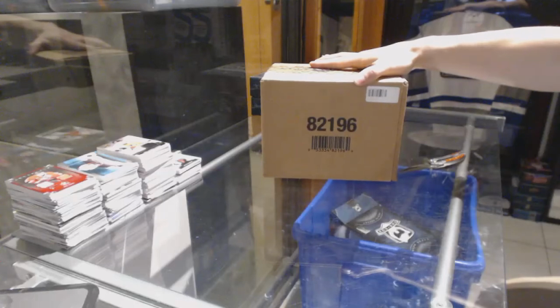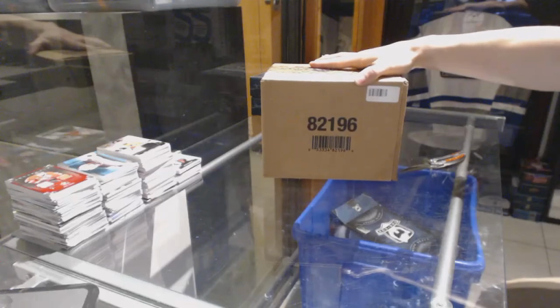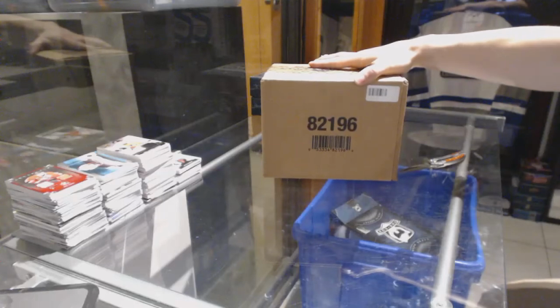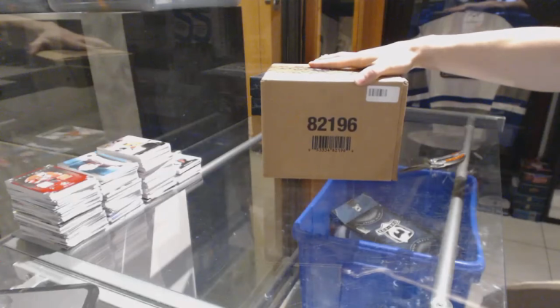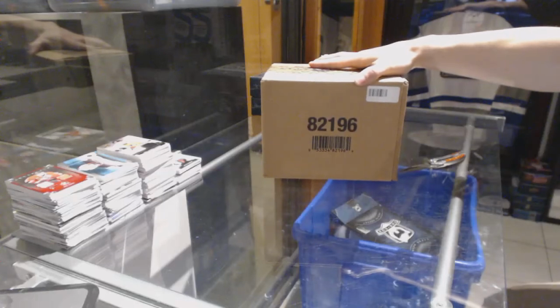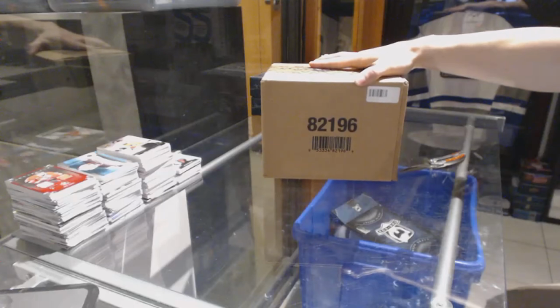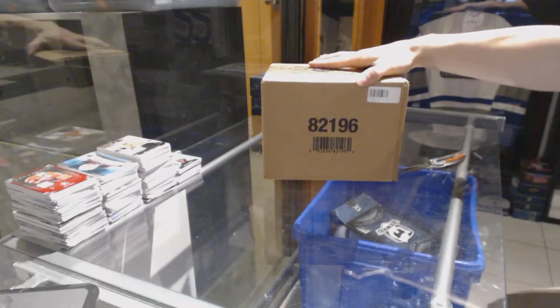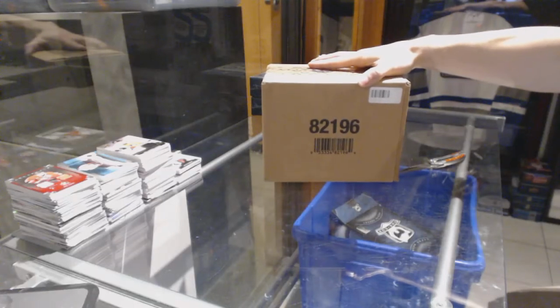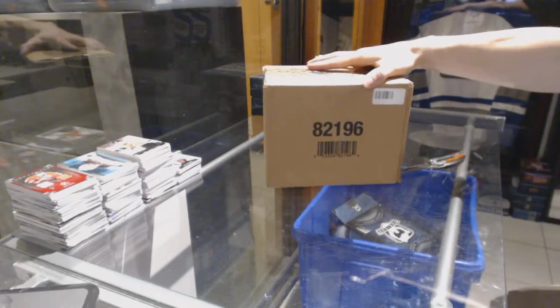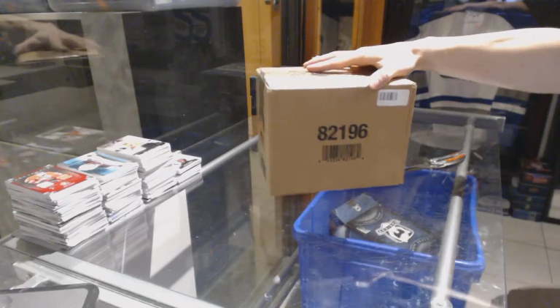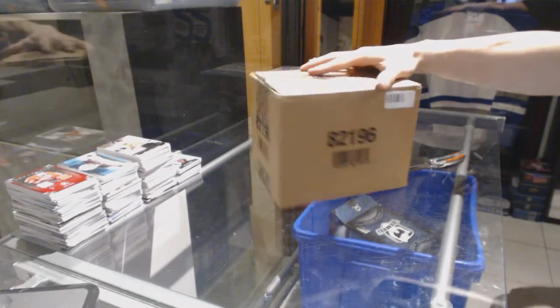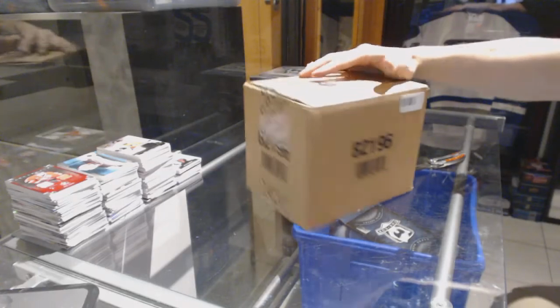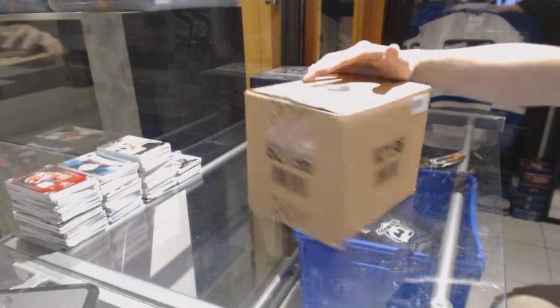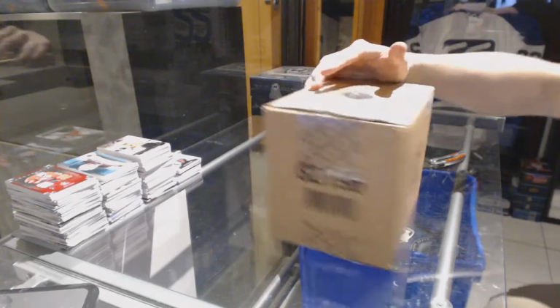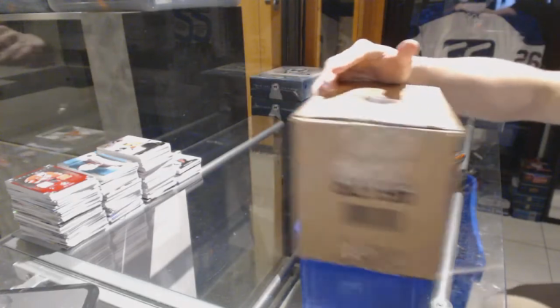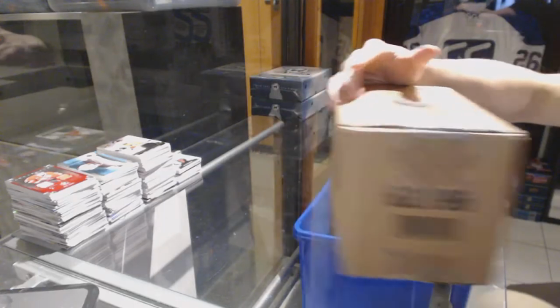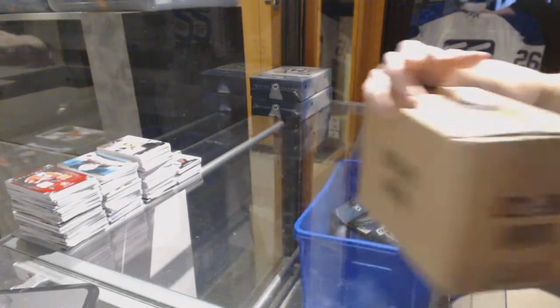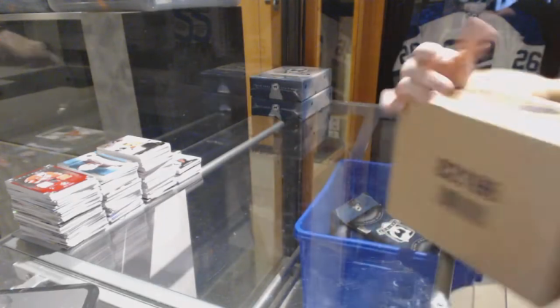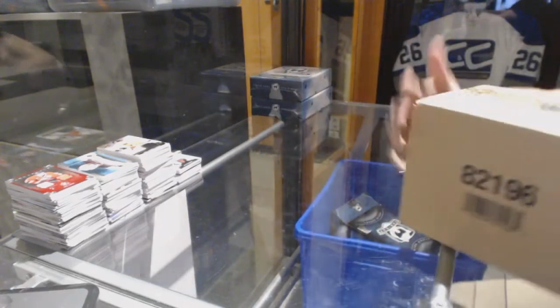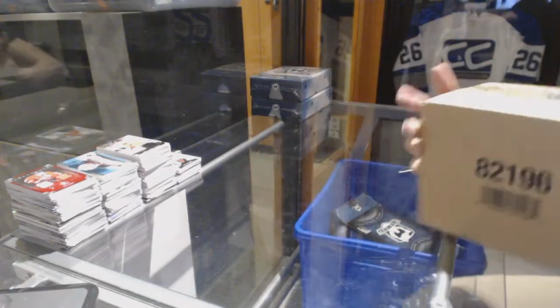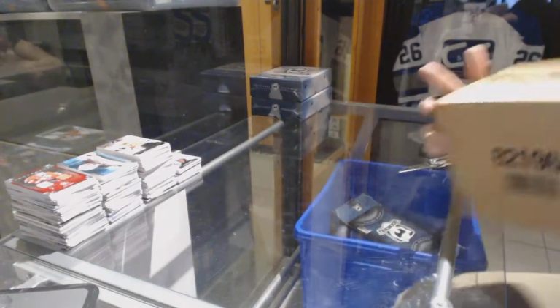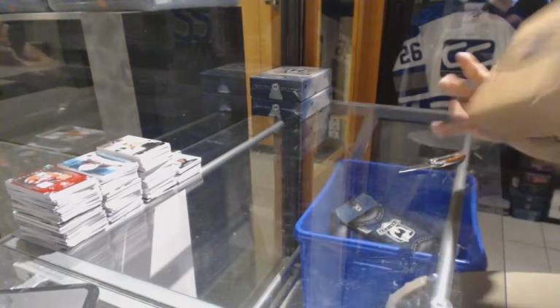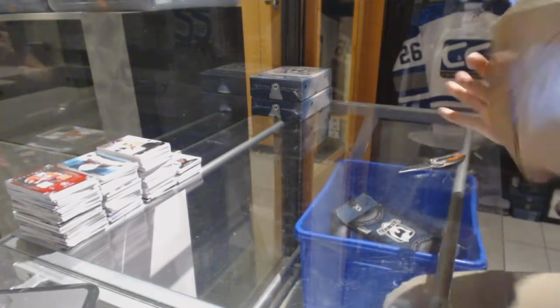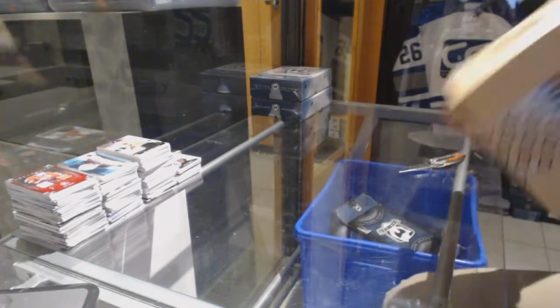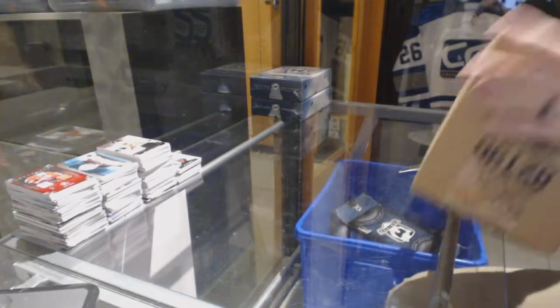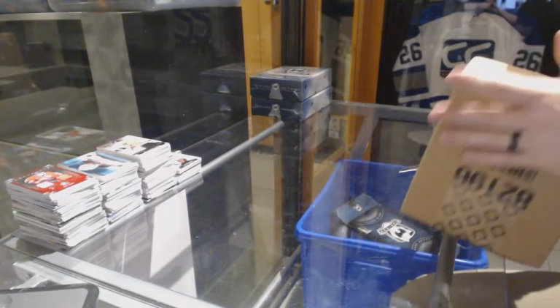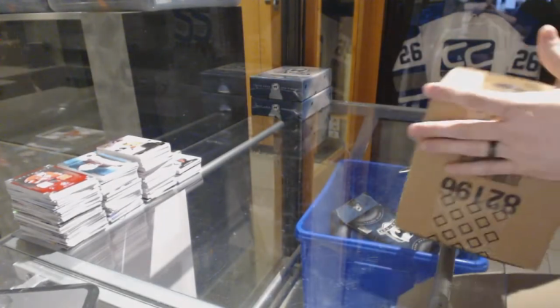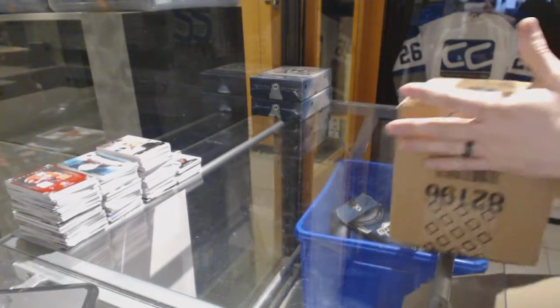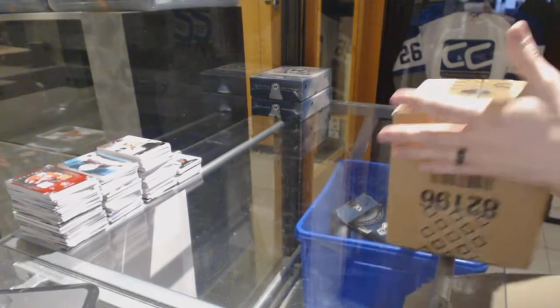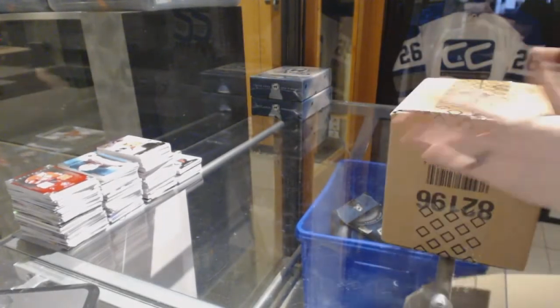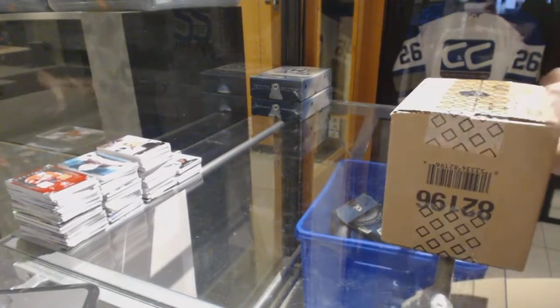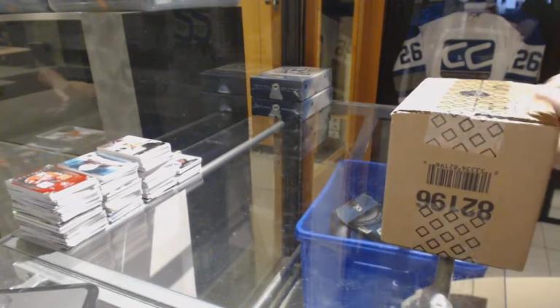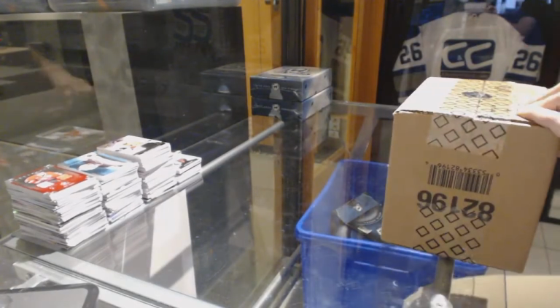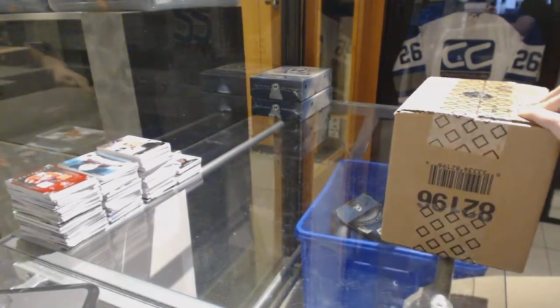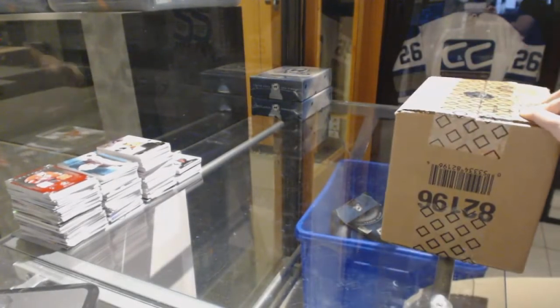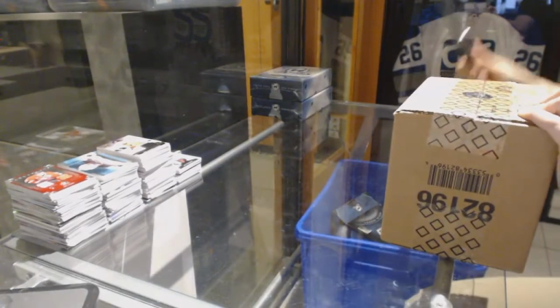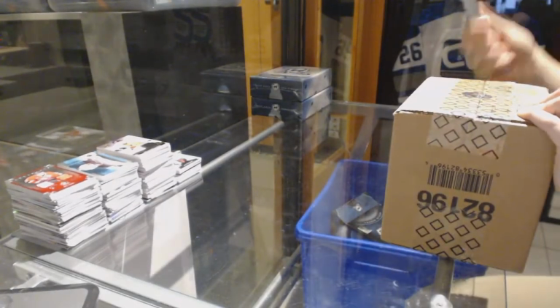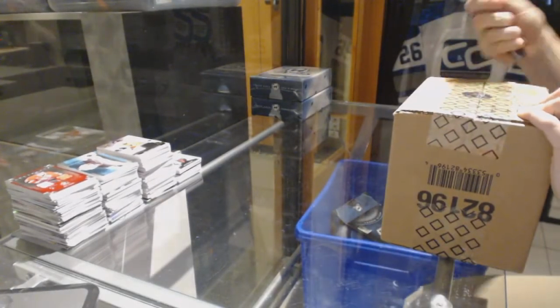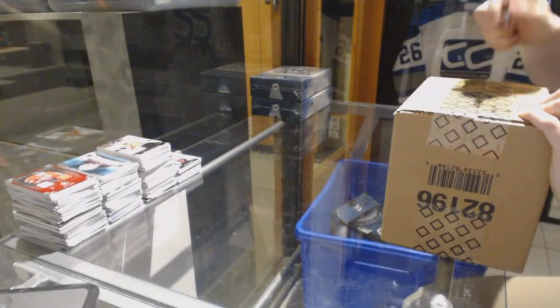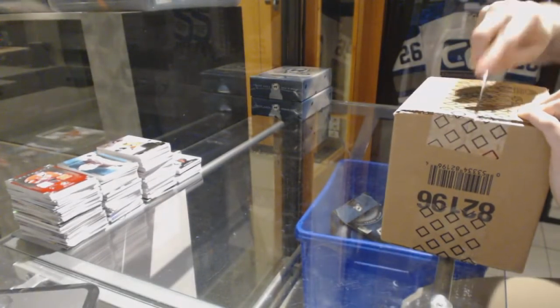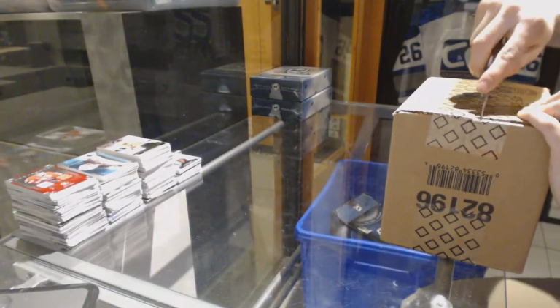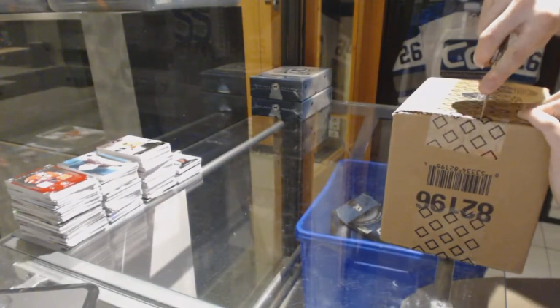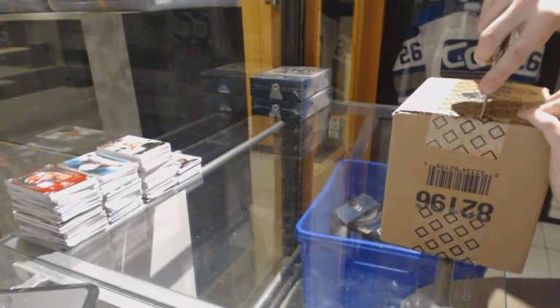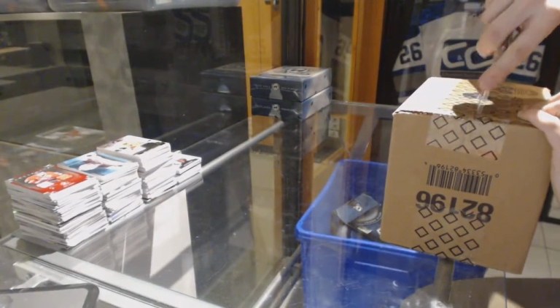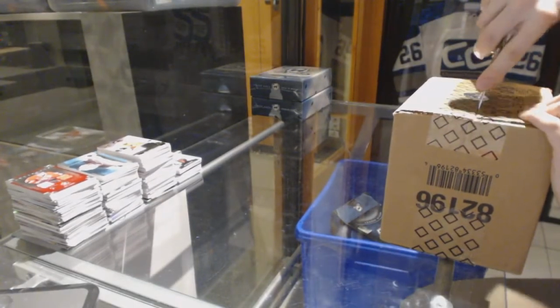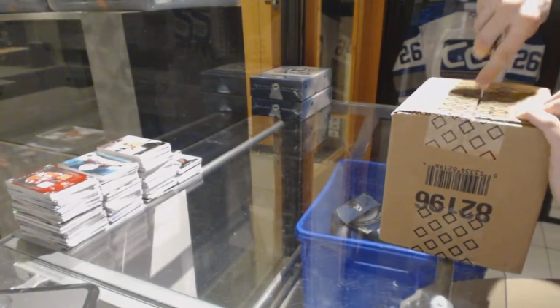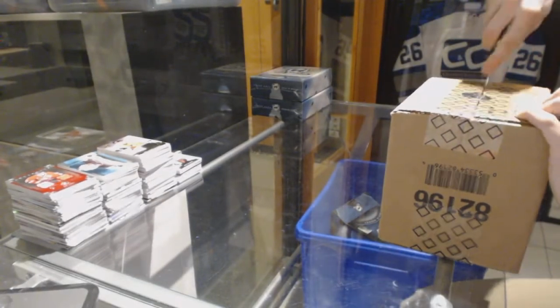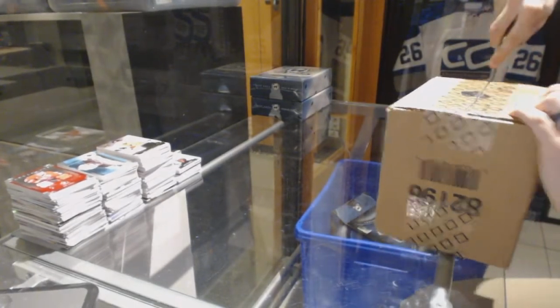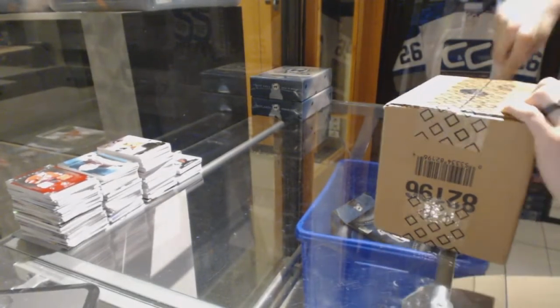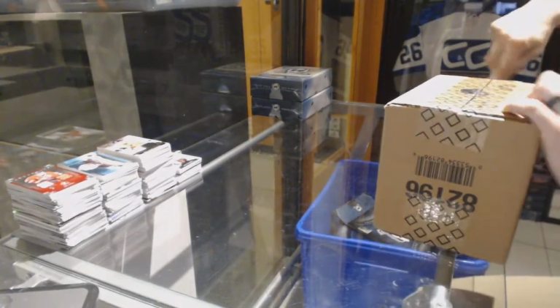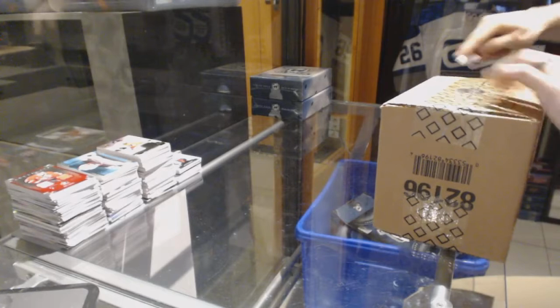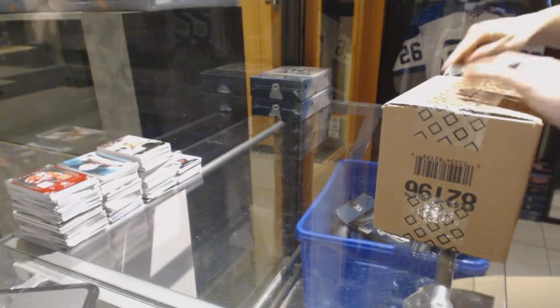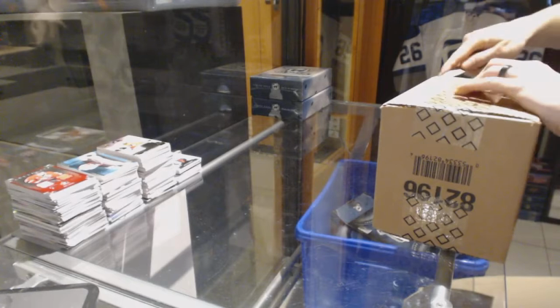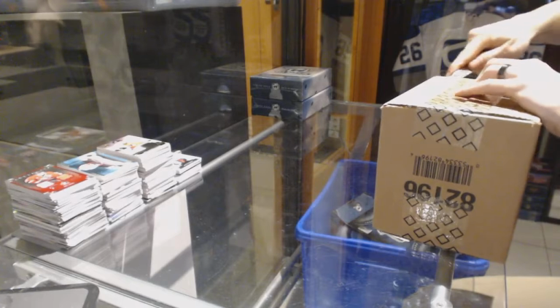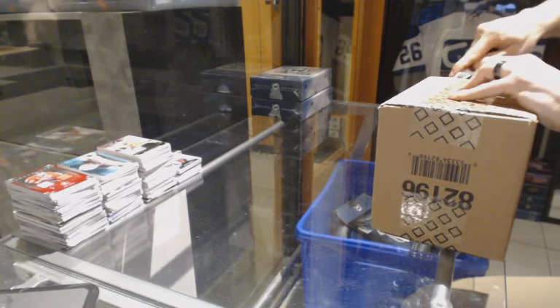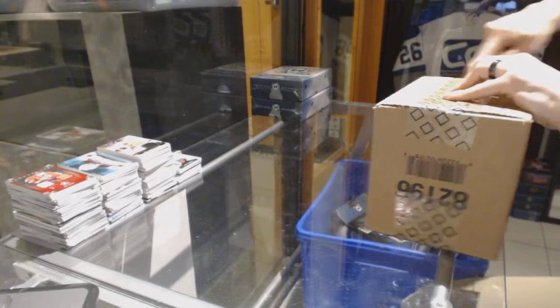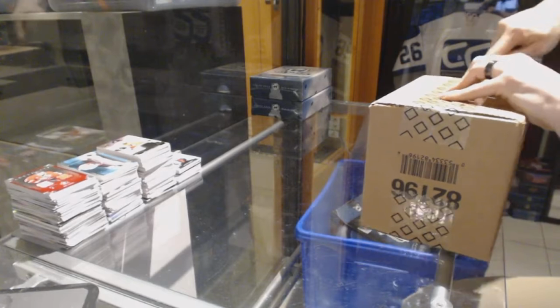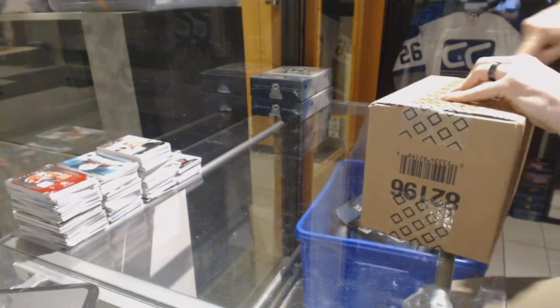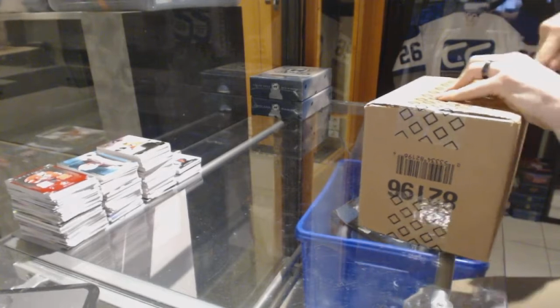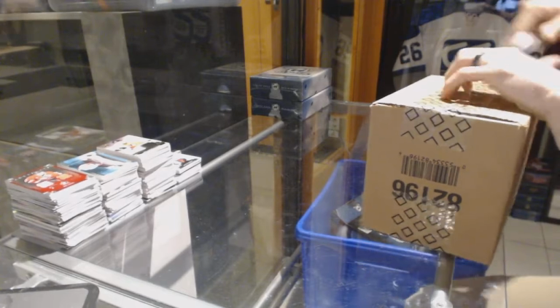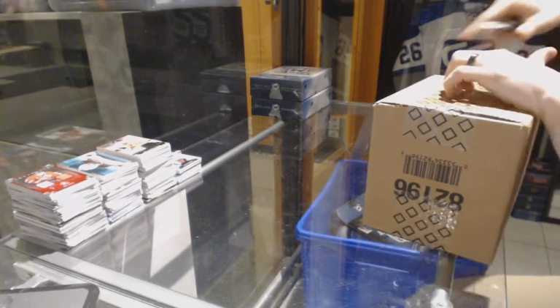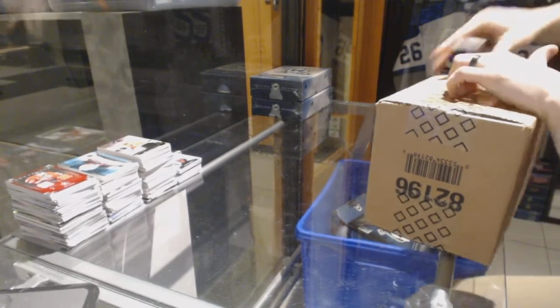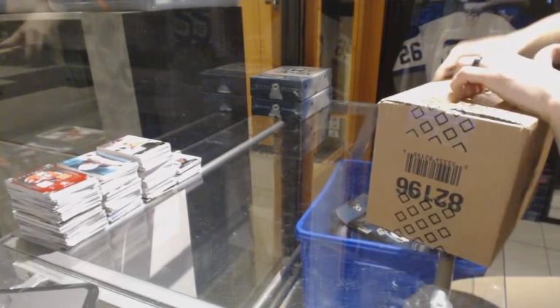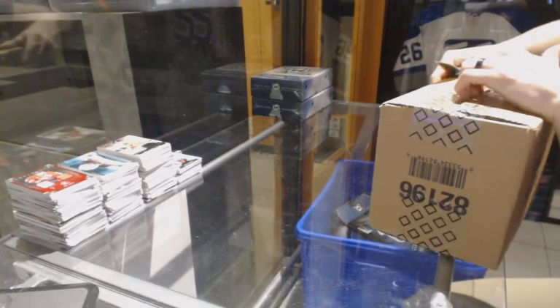Continuing on, student secret rig number 6716. We're on to the 1314 Upper Deck The Cup.